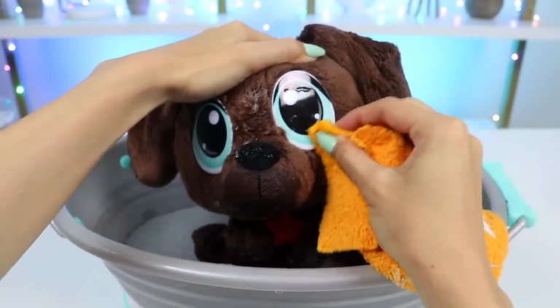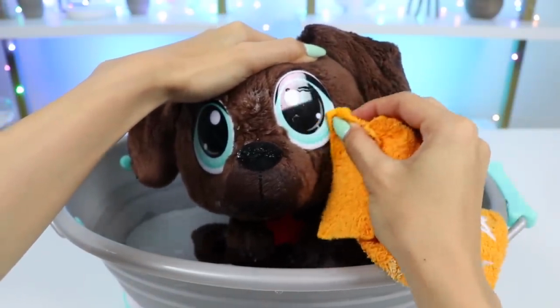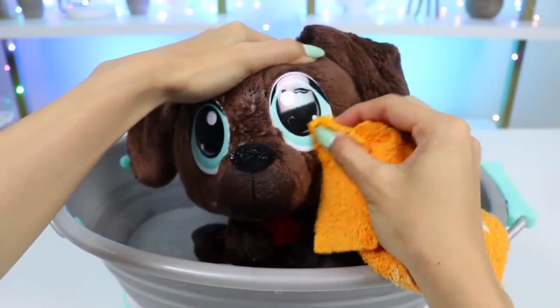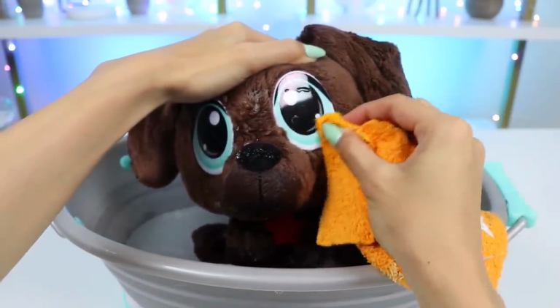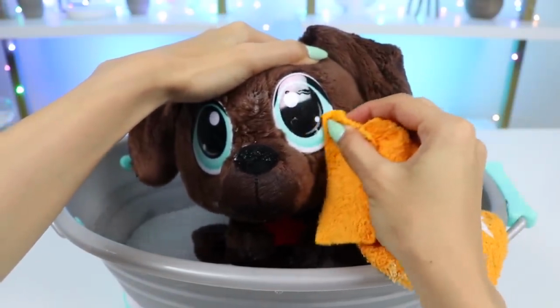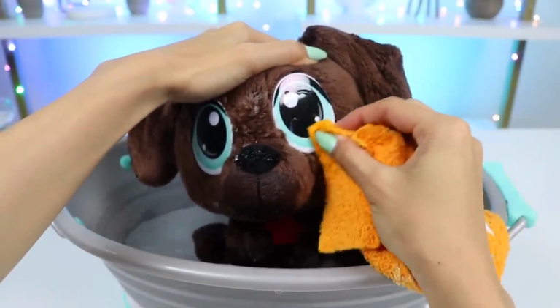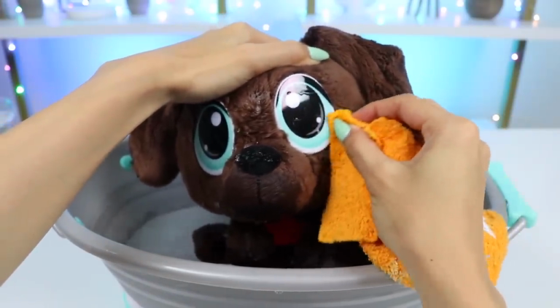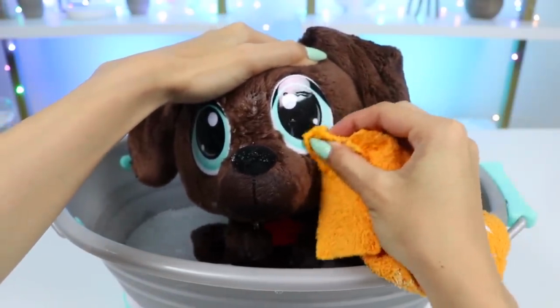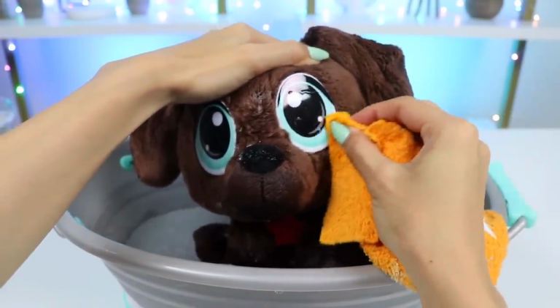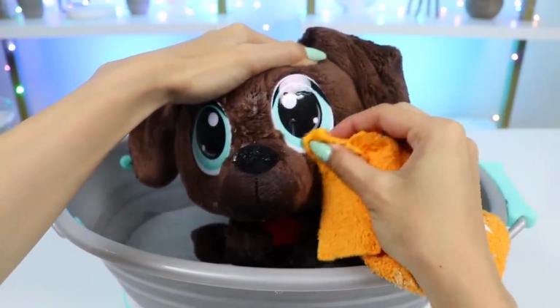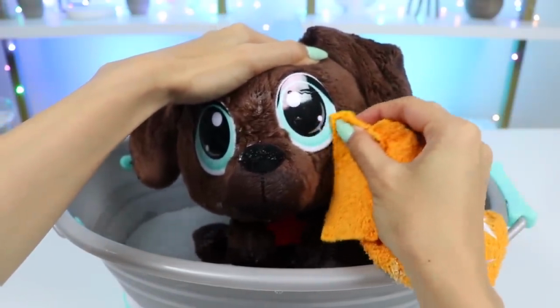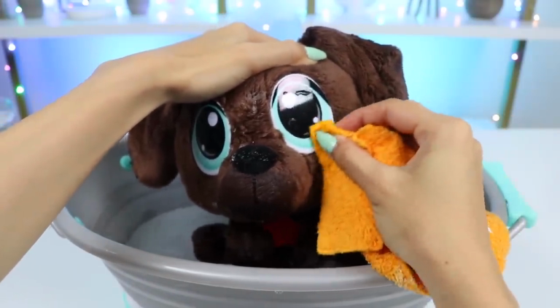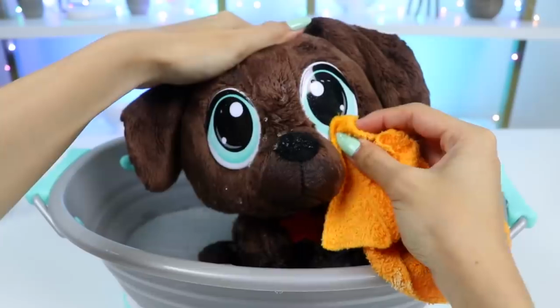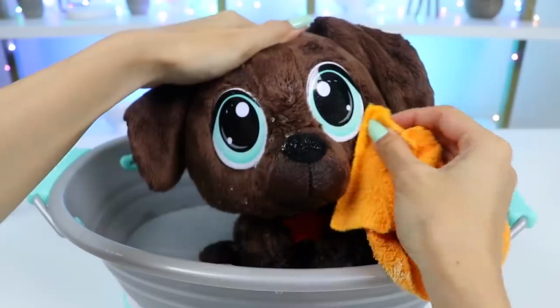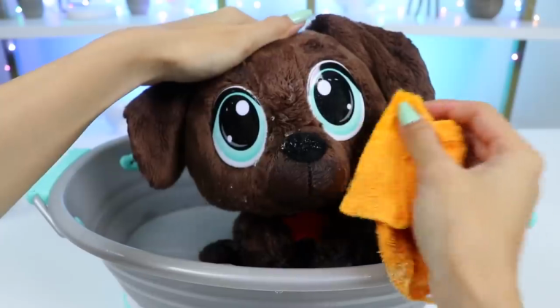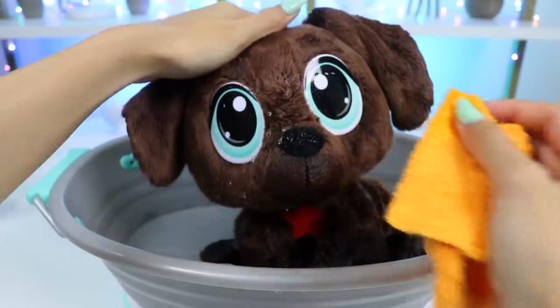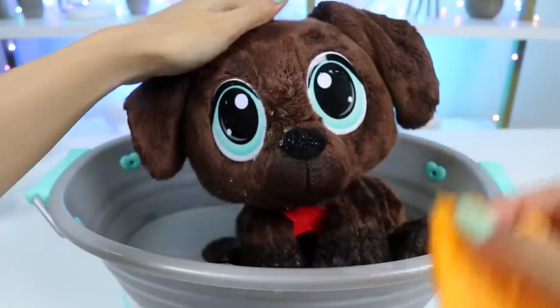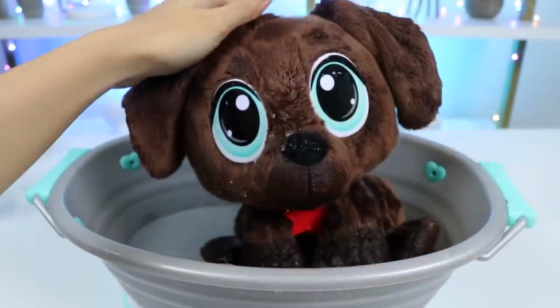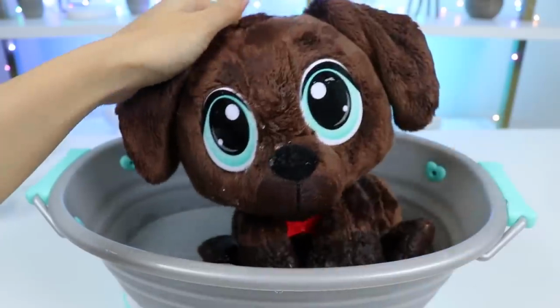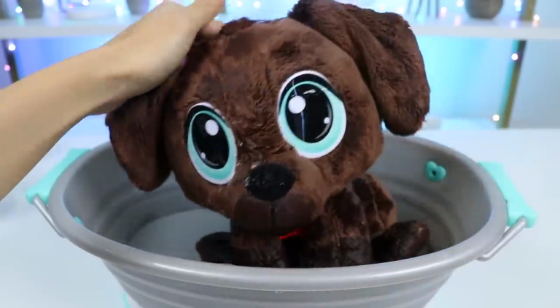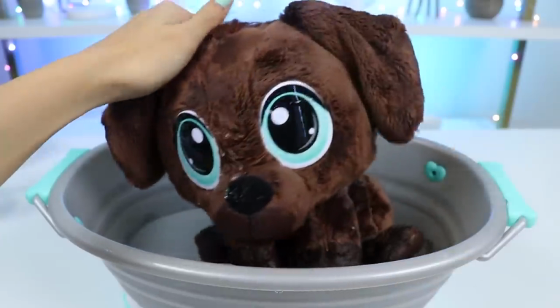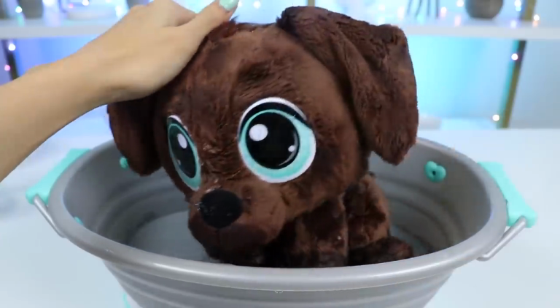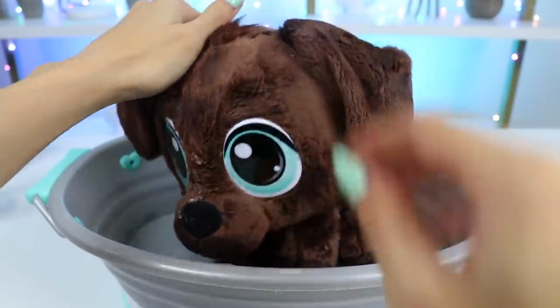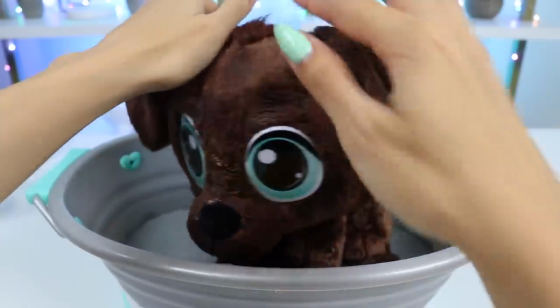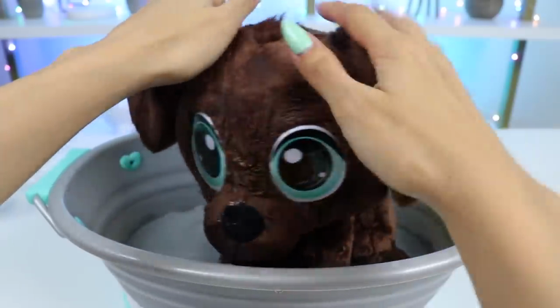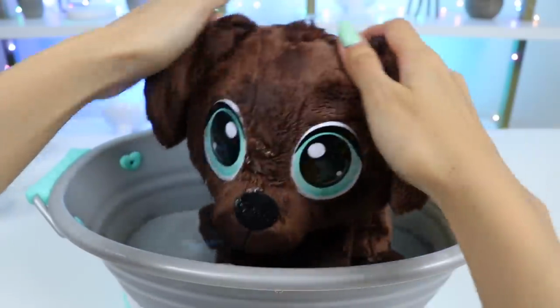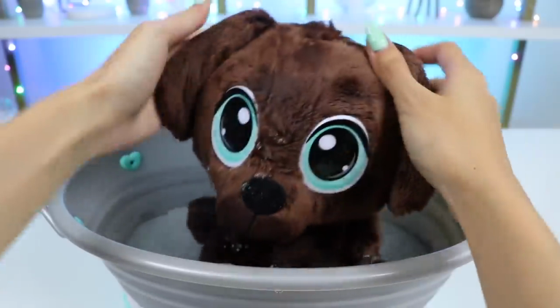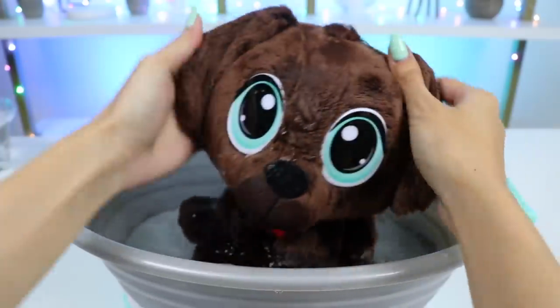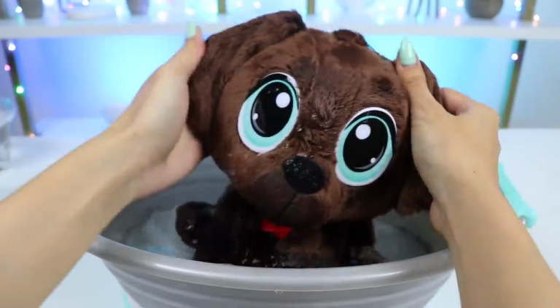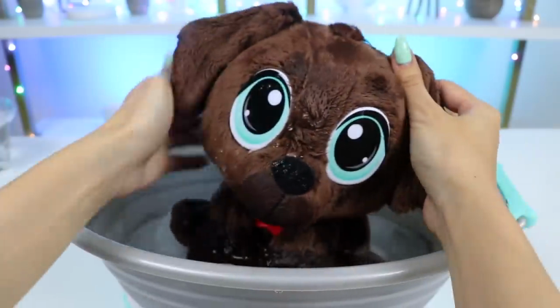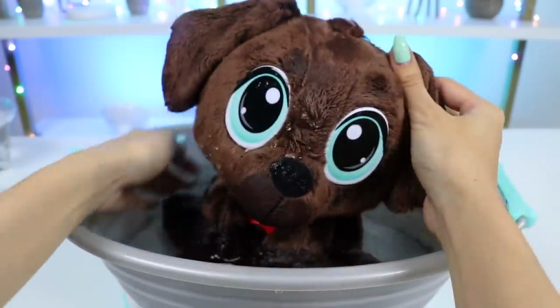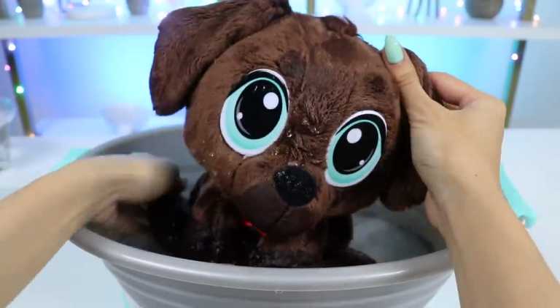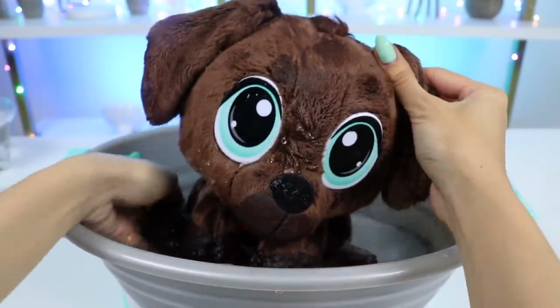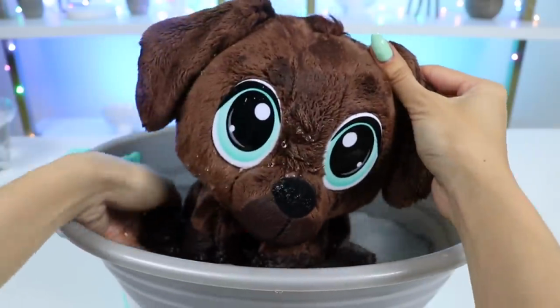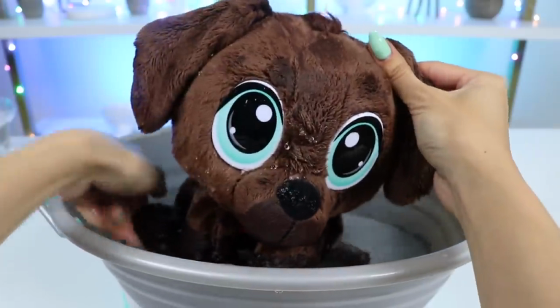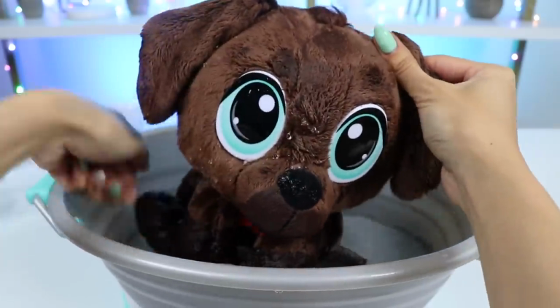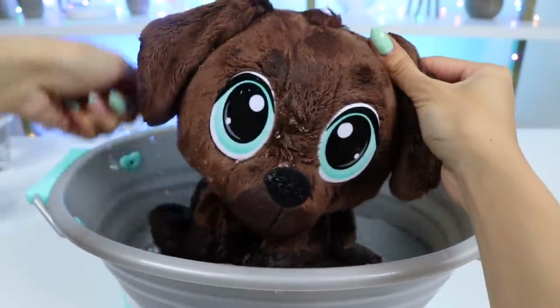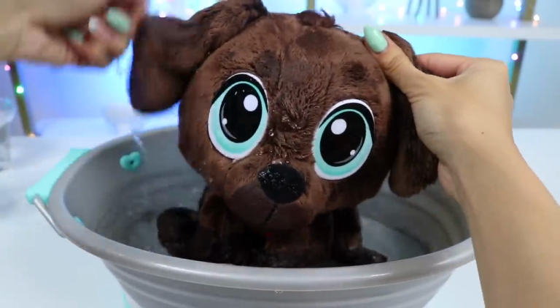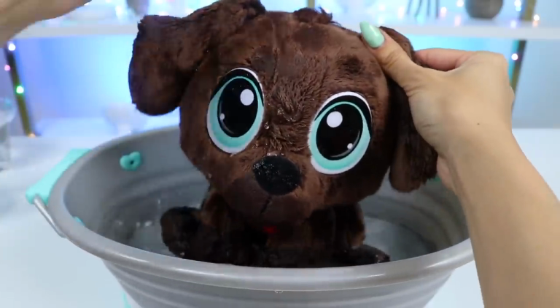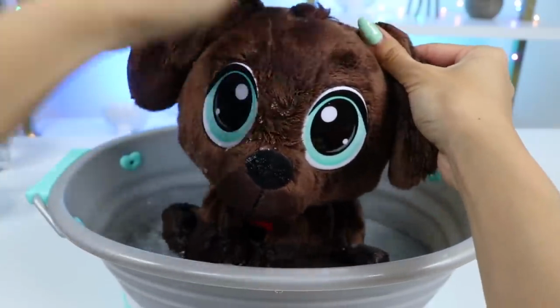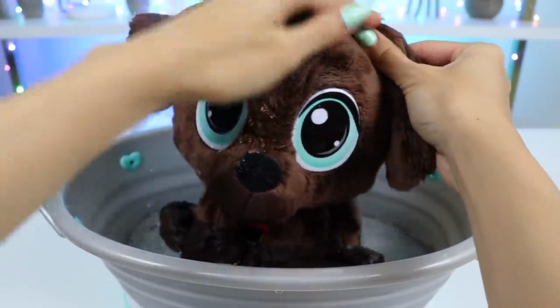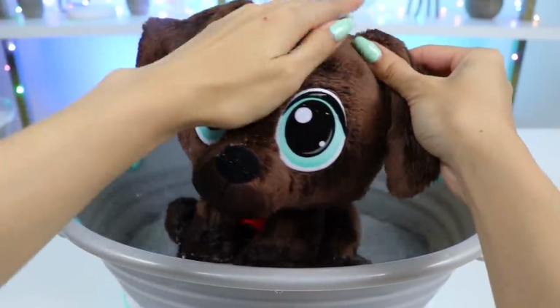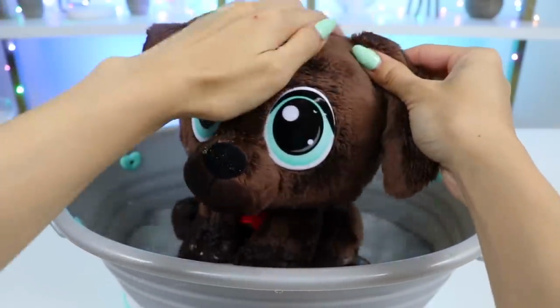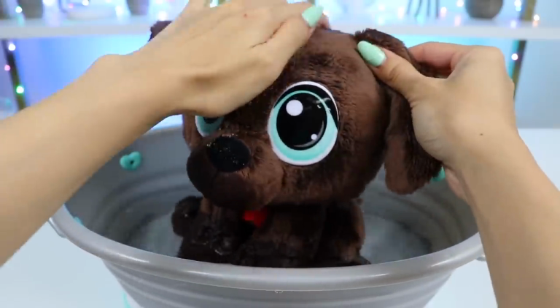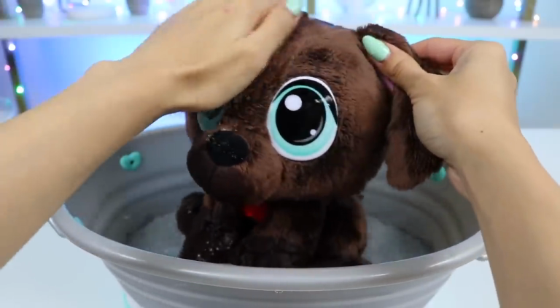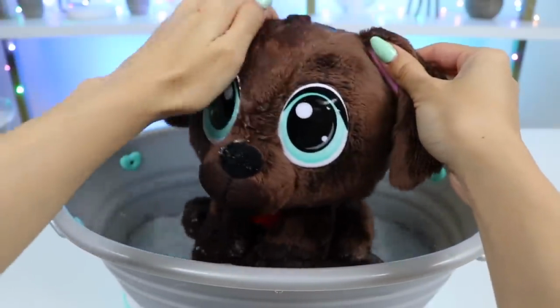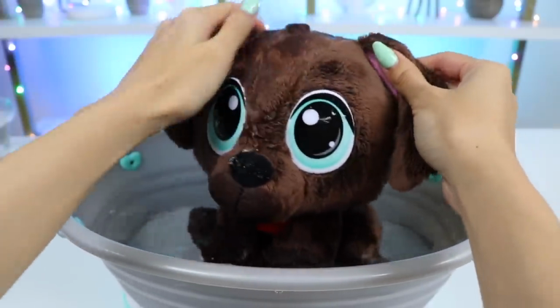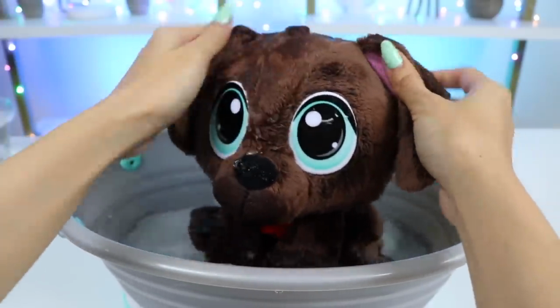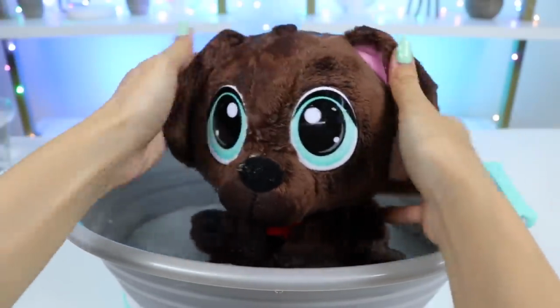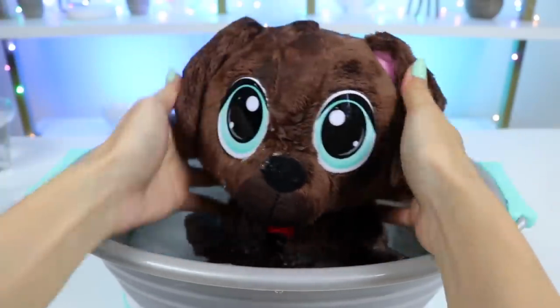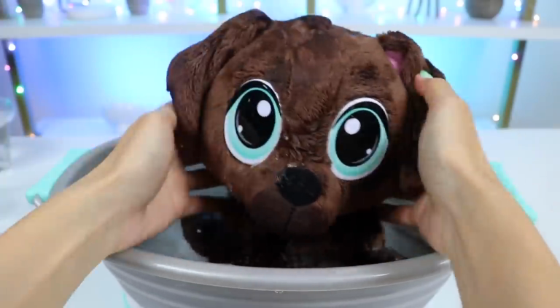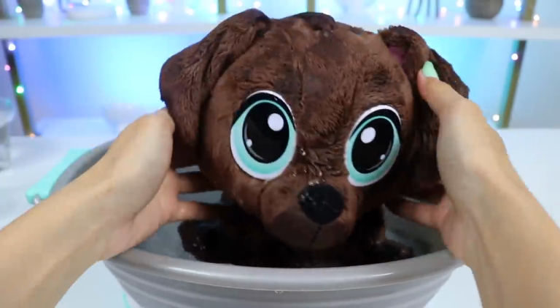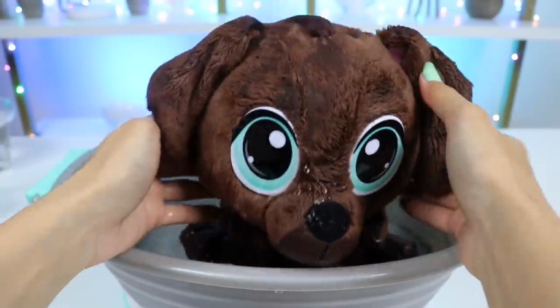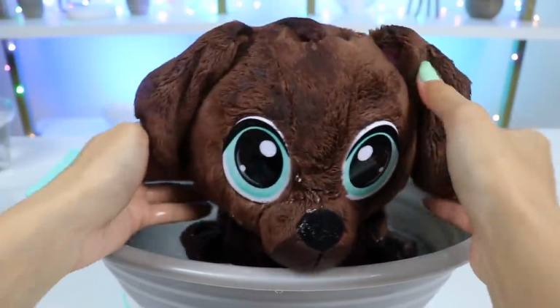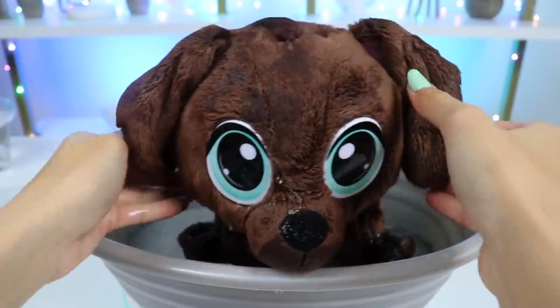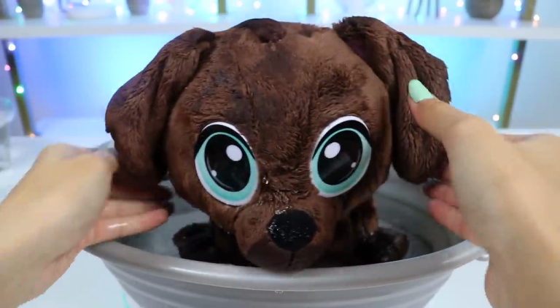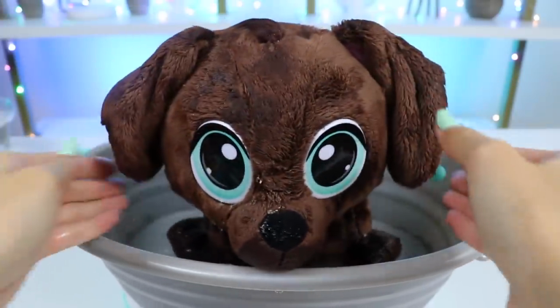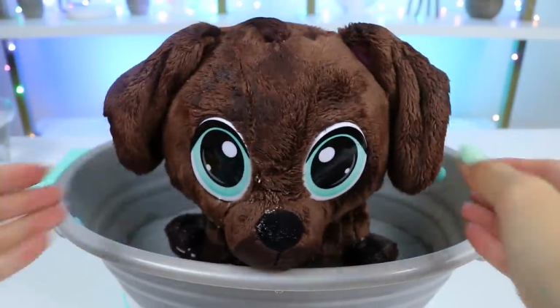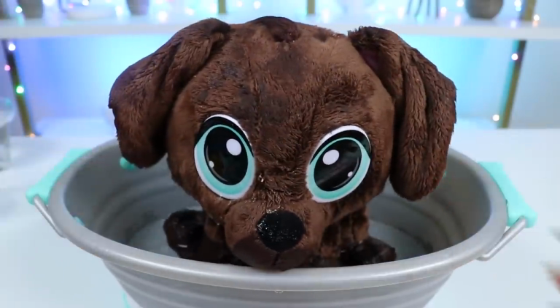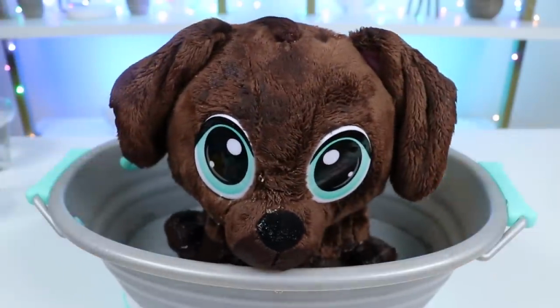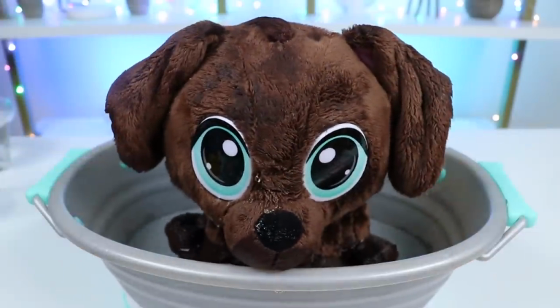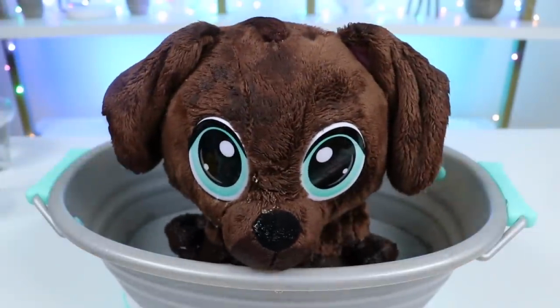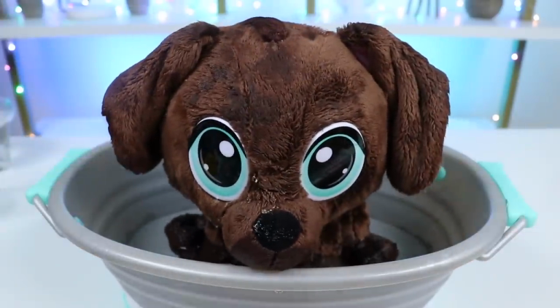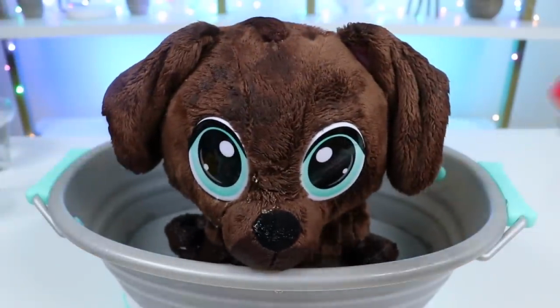We're going to be the best of friends and go on so many adventures. But first, you smell a little funky, so let's use some shampoo and give you a good scrub.